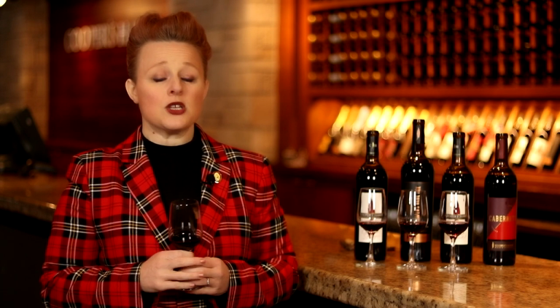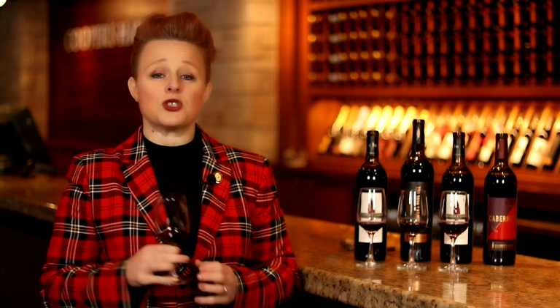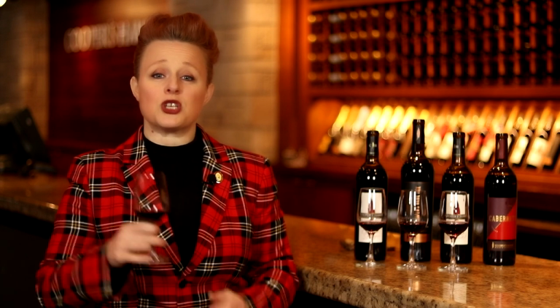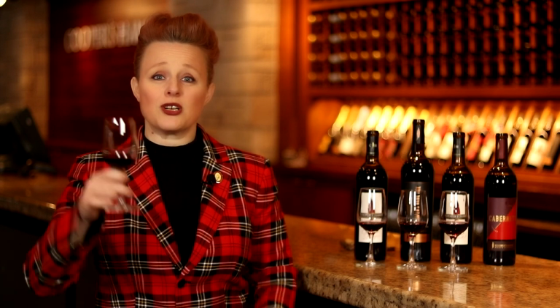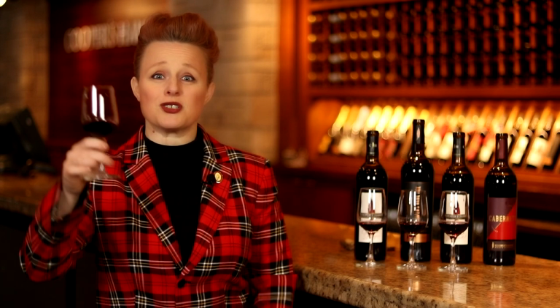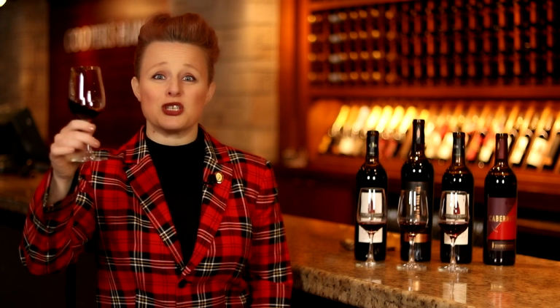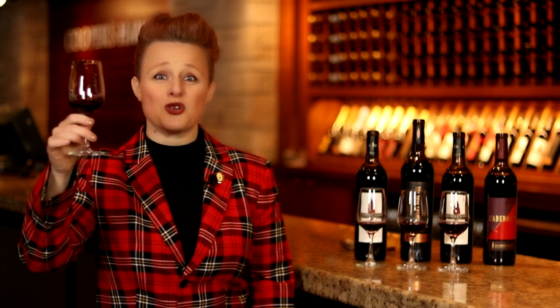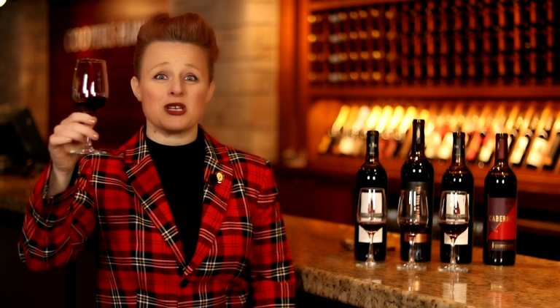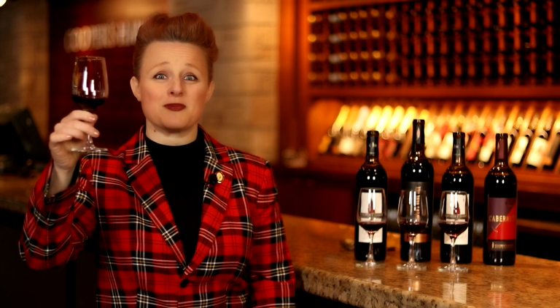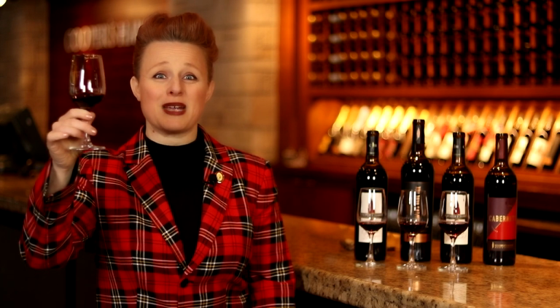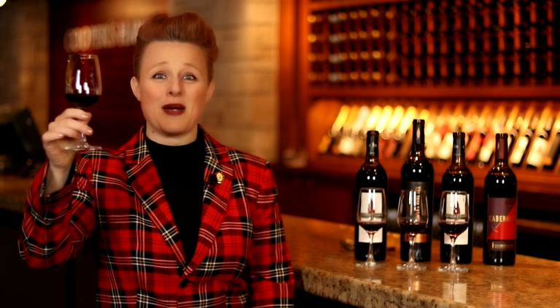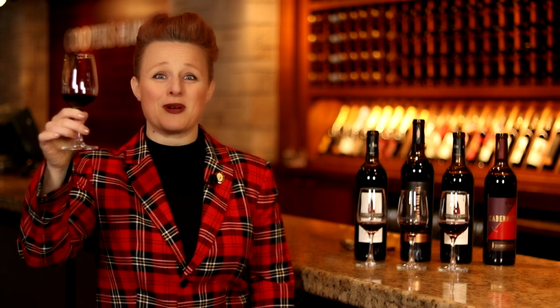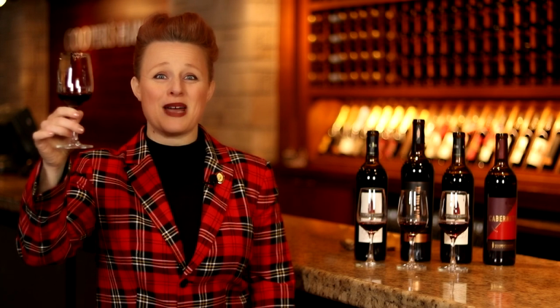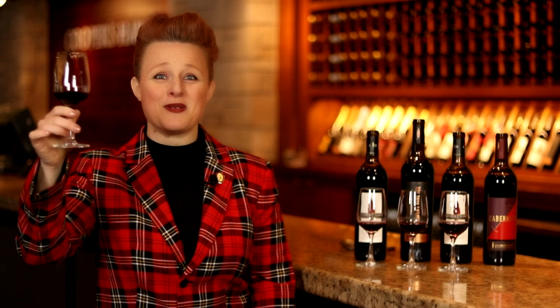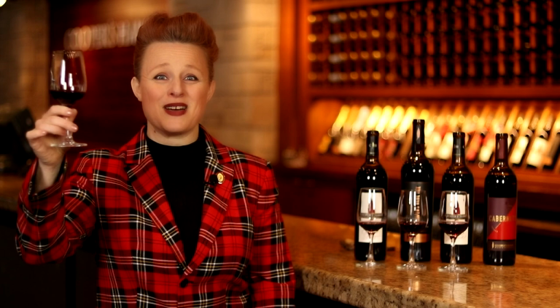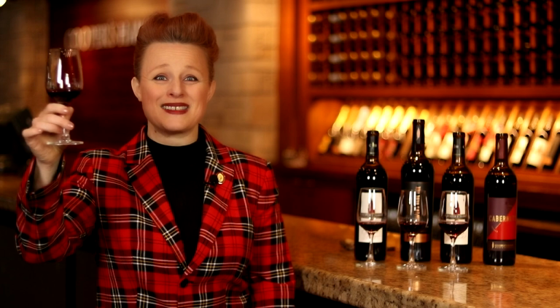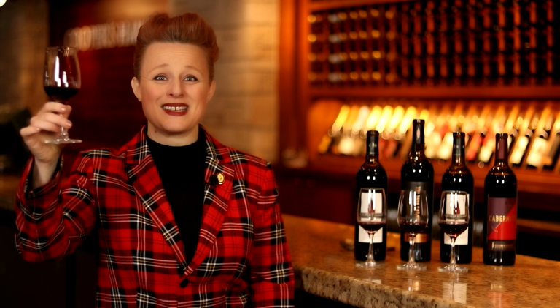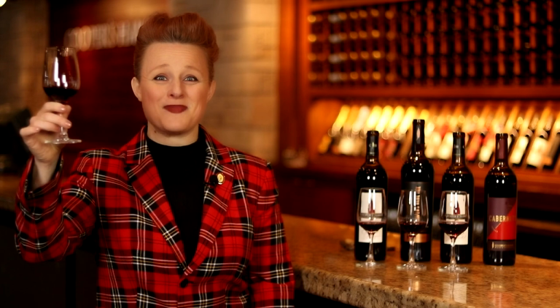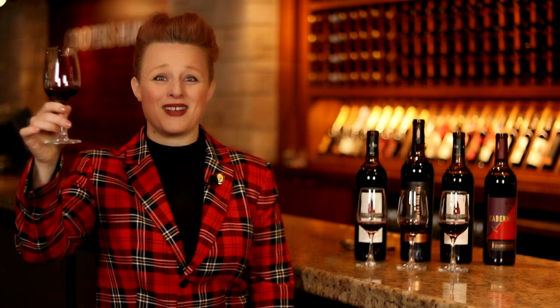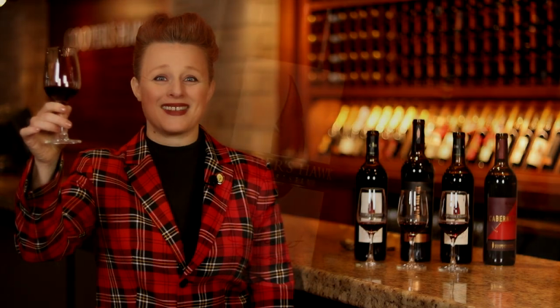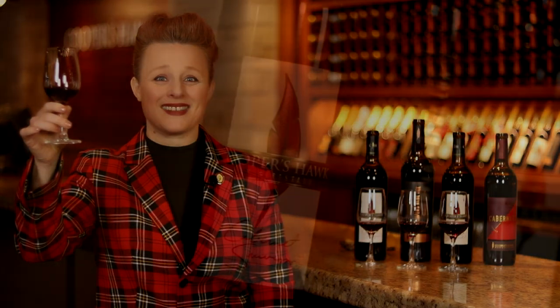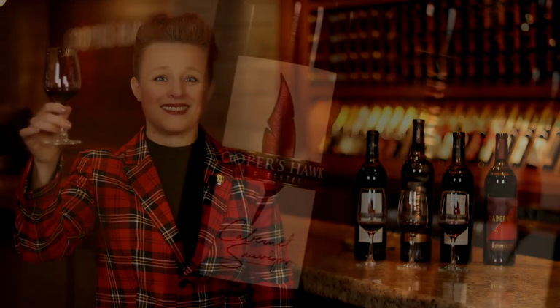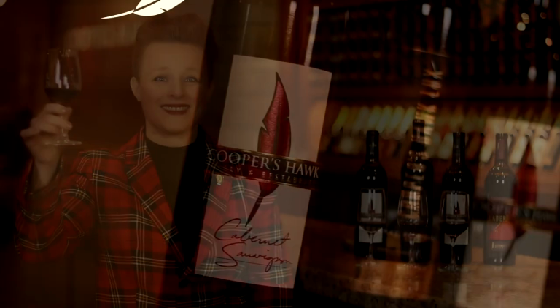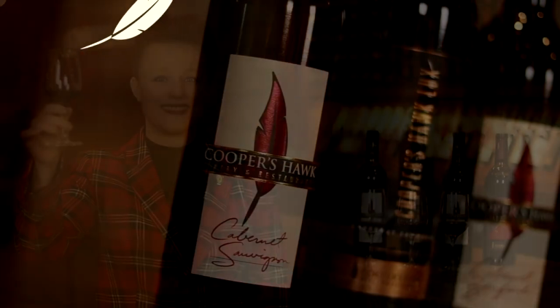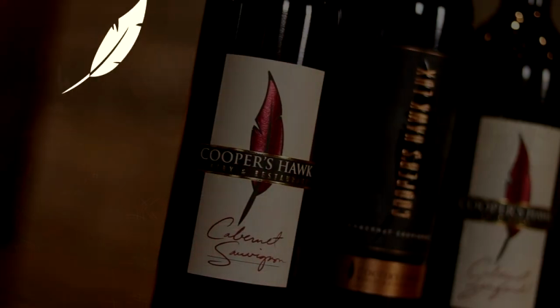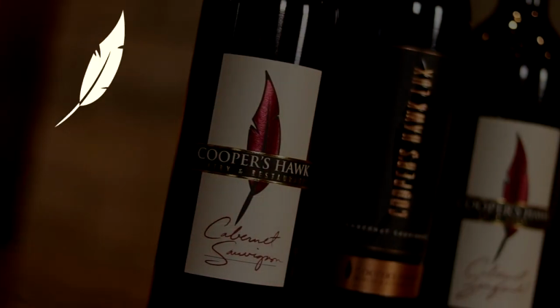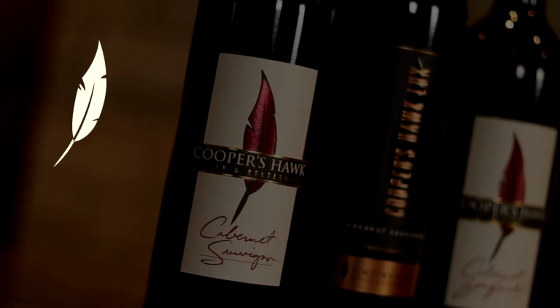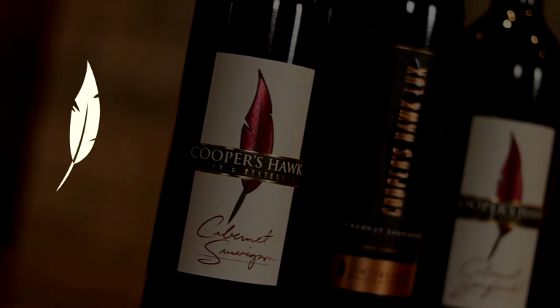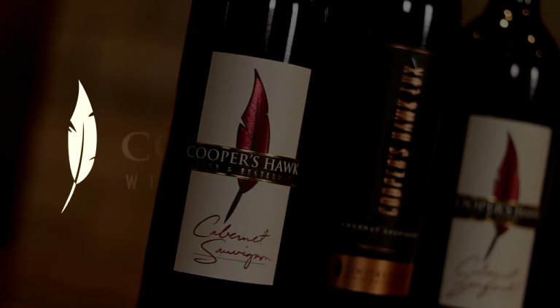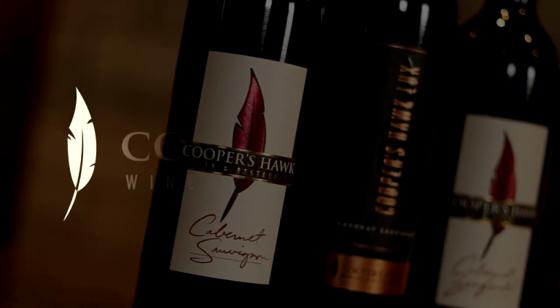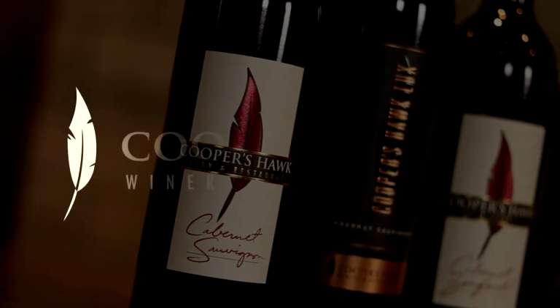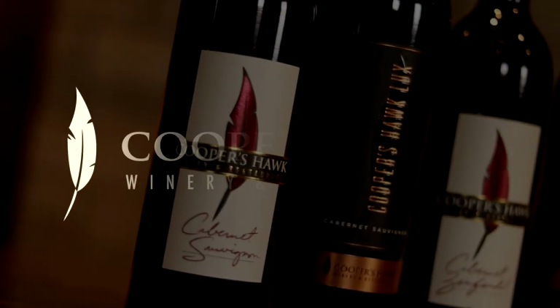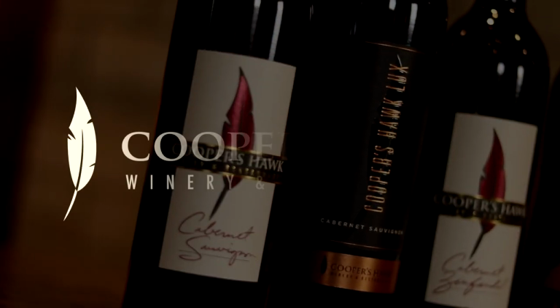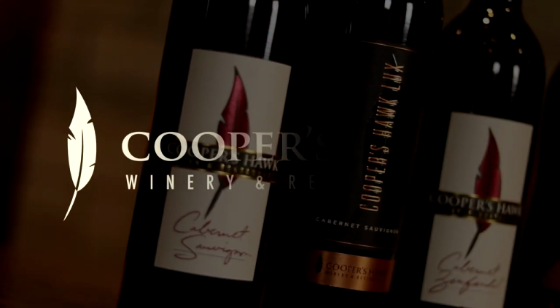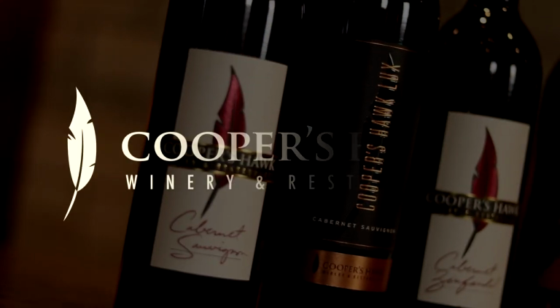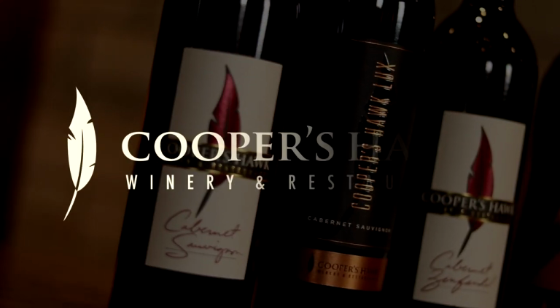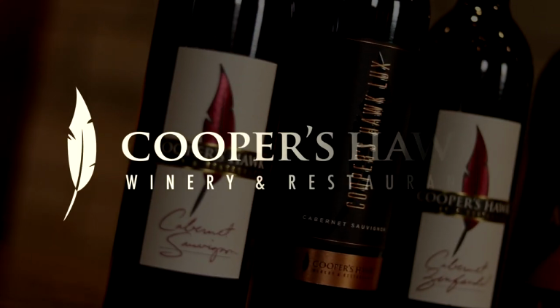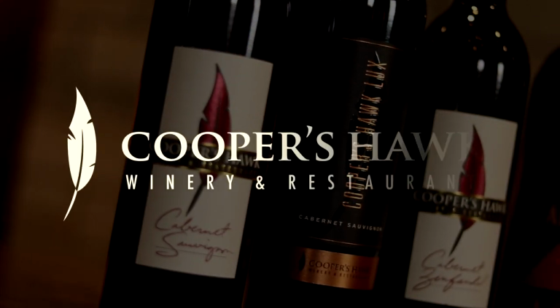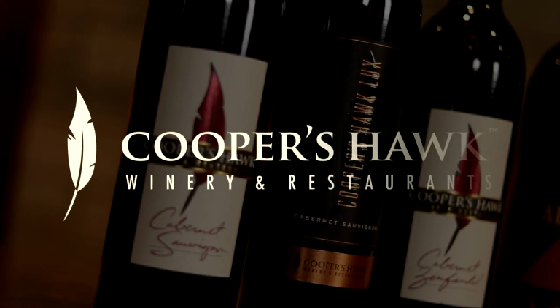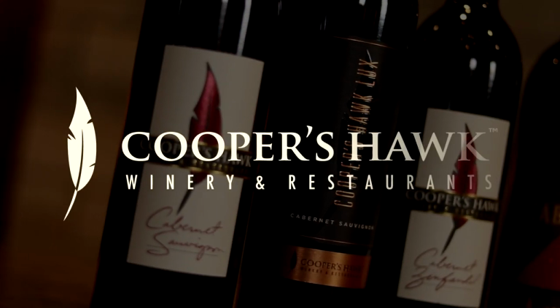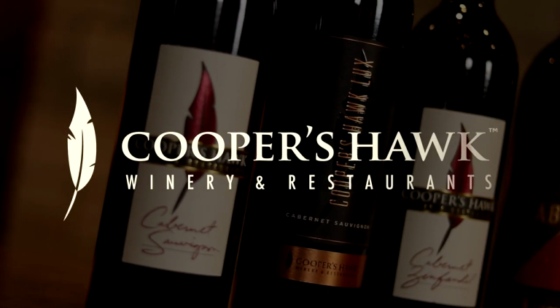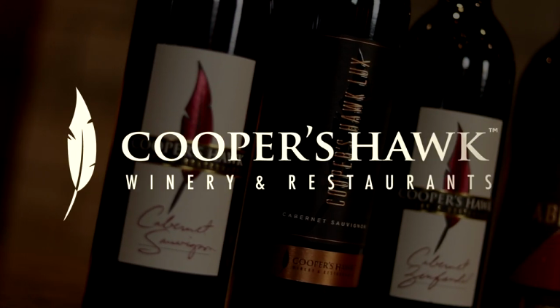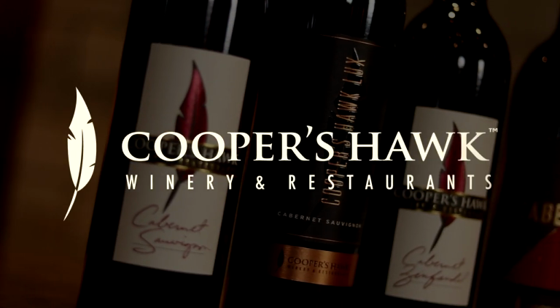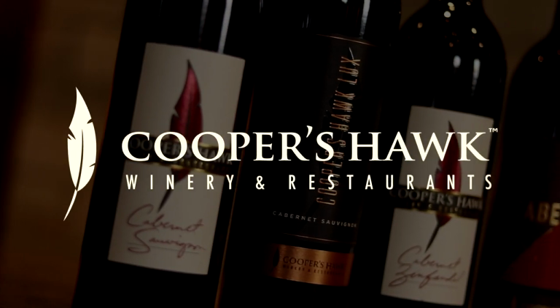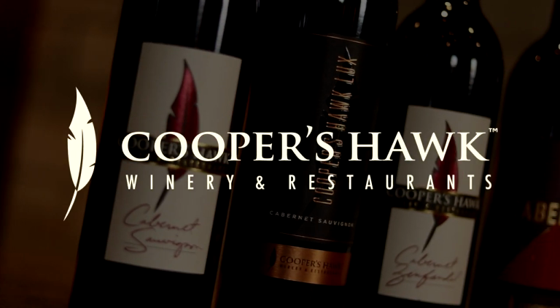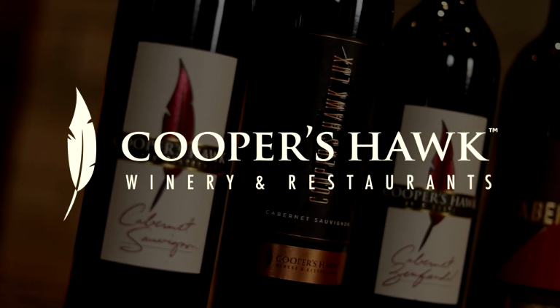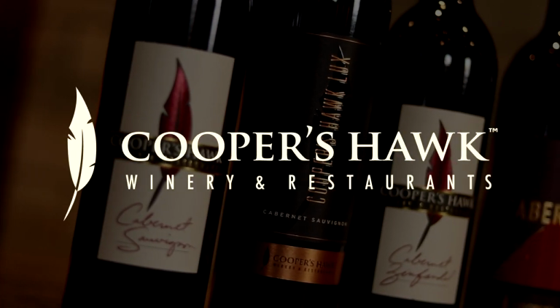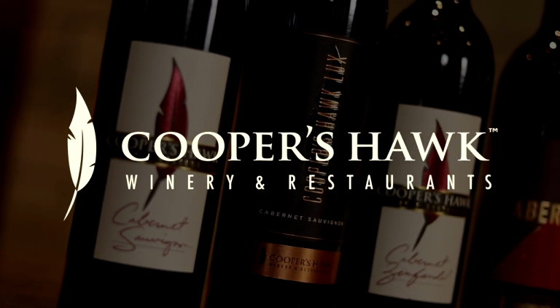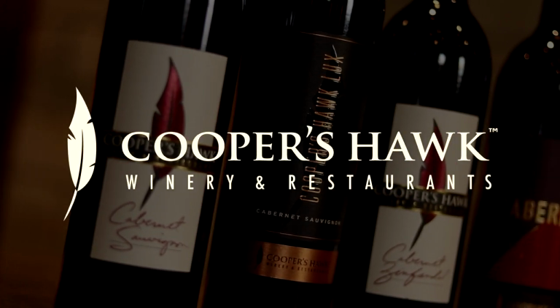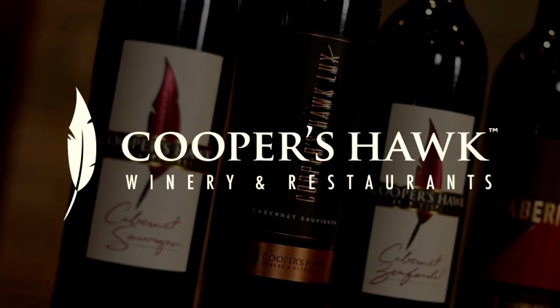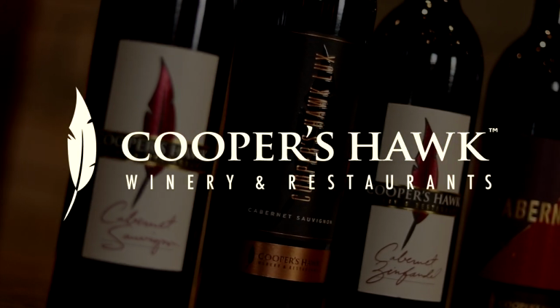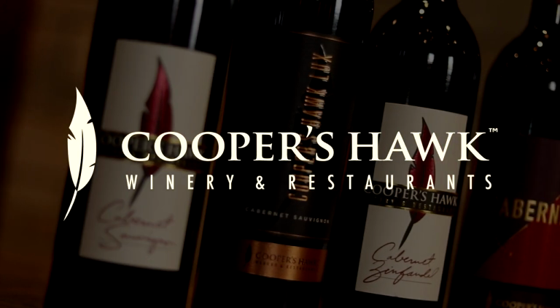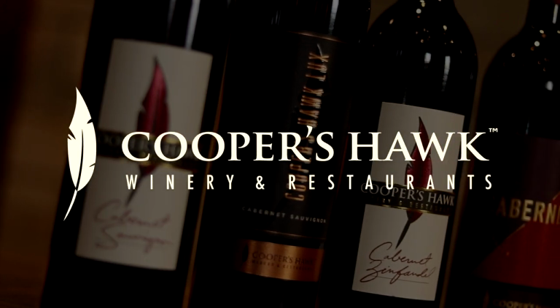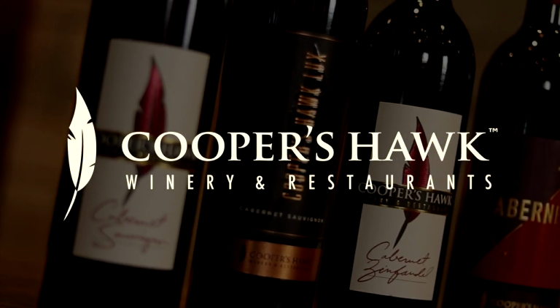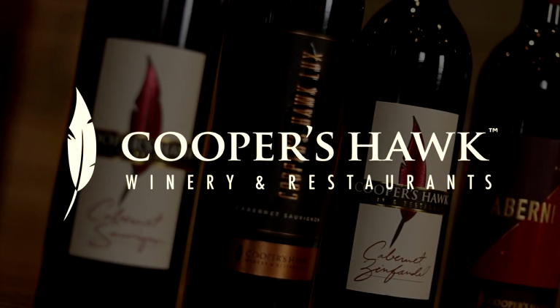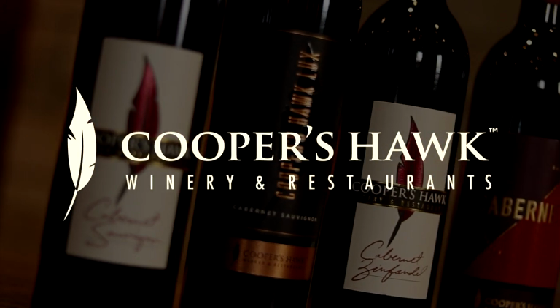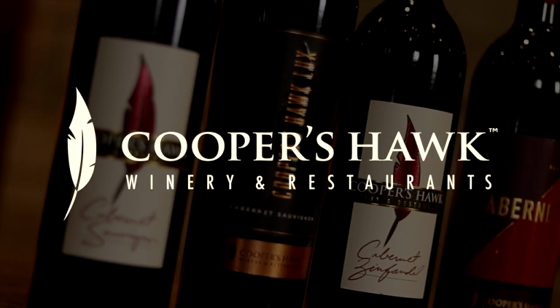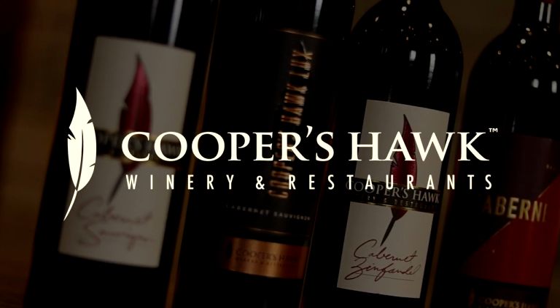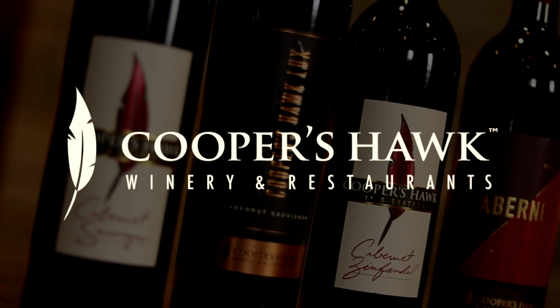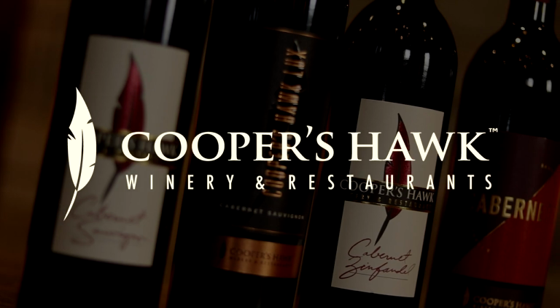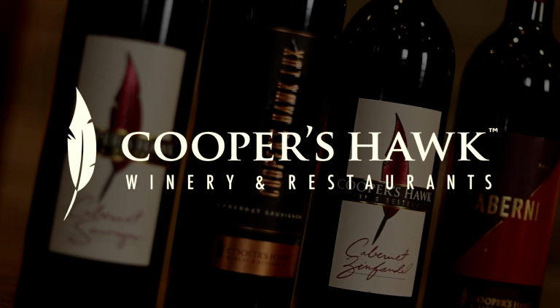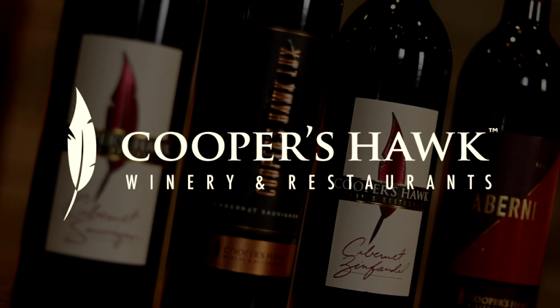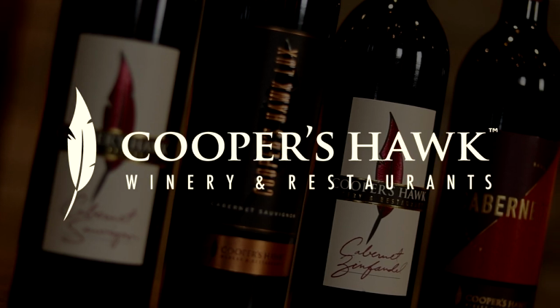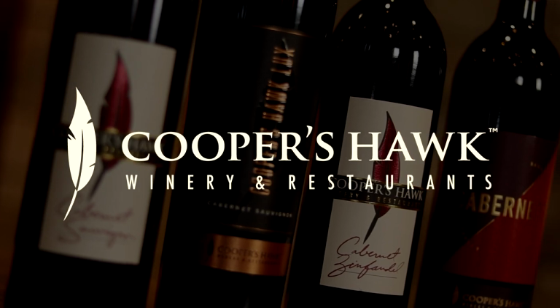So cheers — enjoy some Cabernet with us this month.